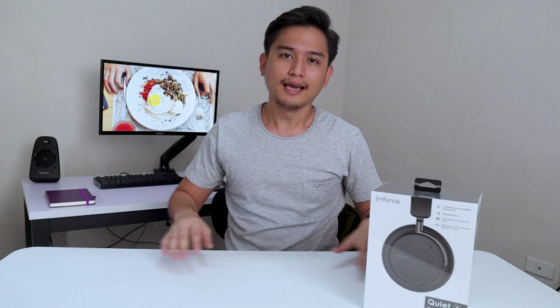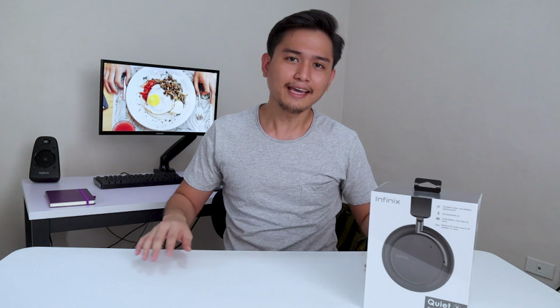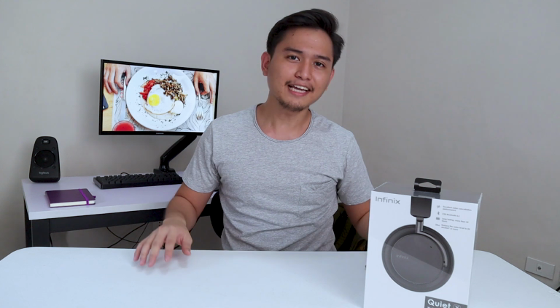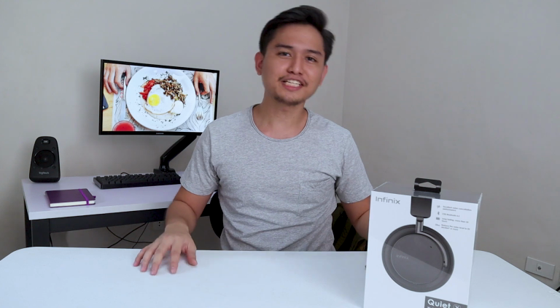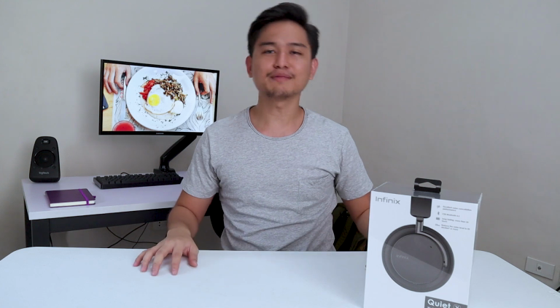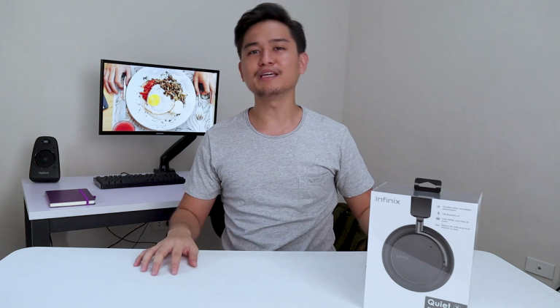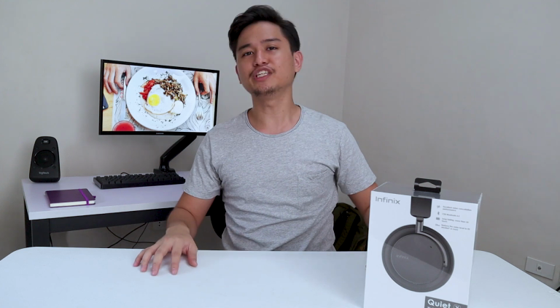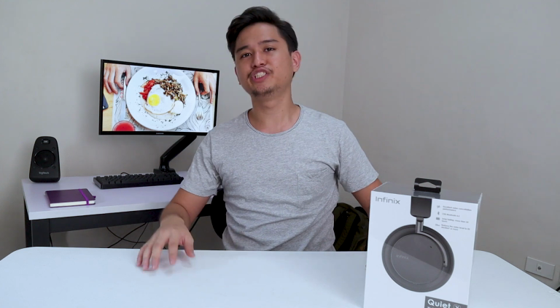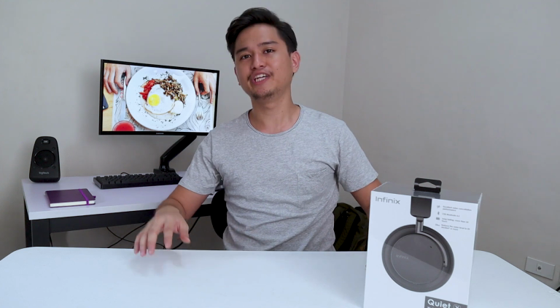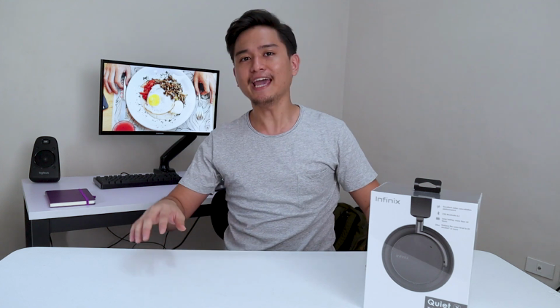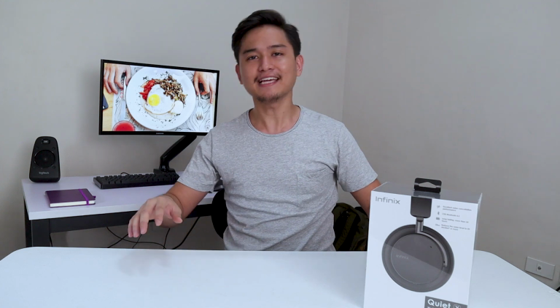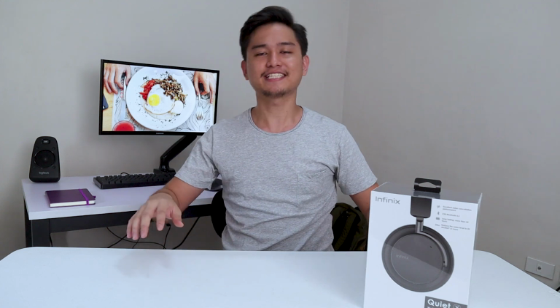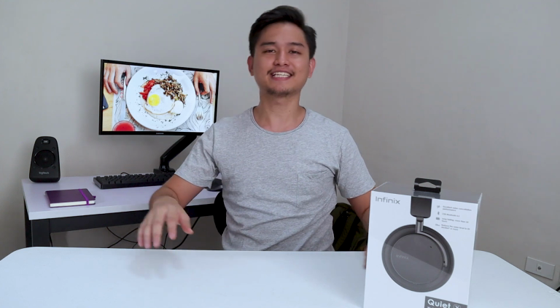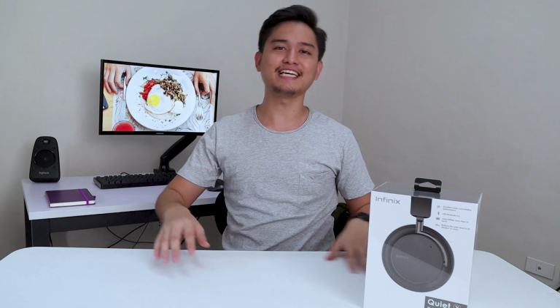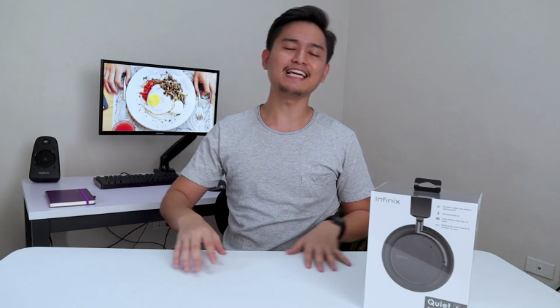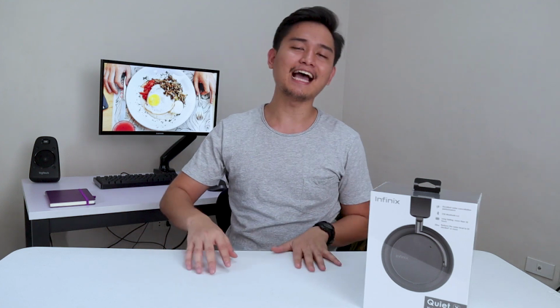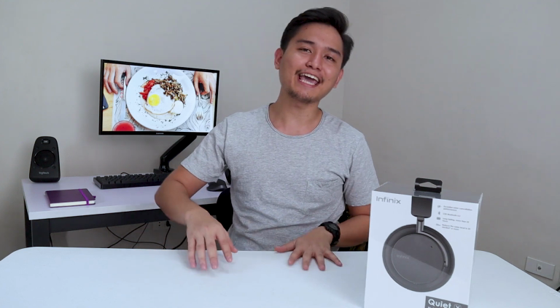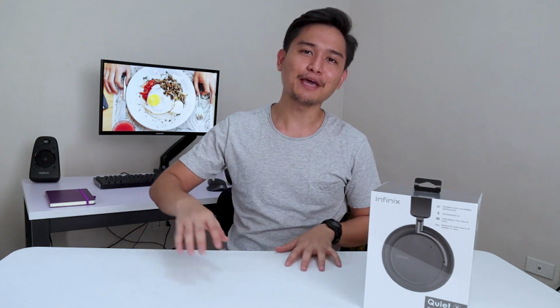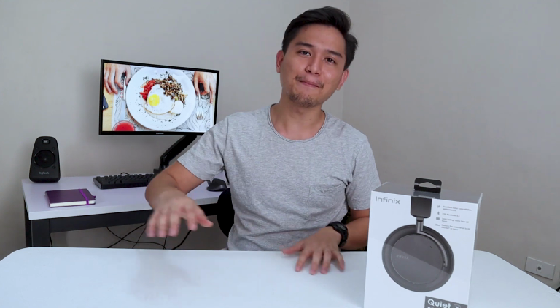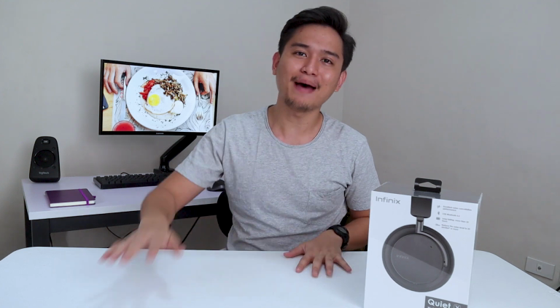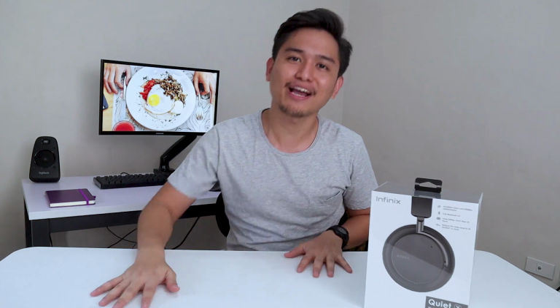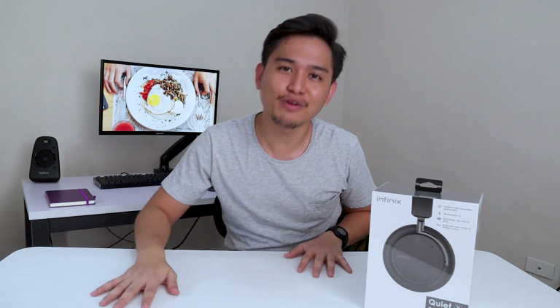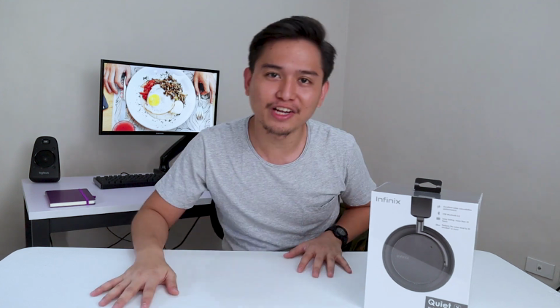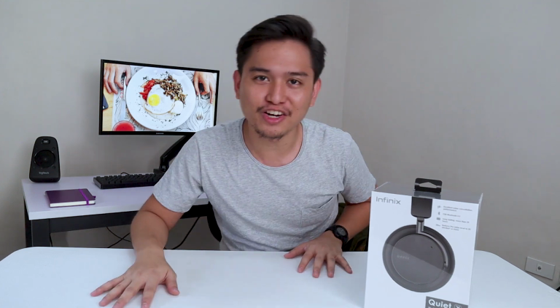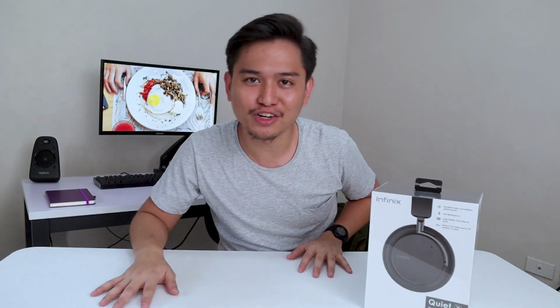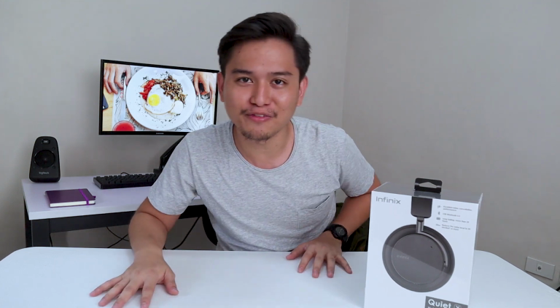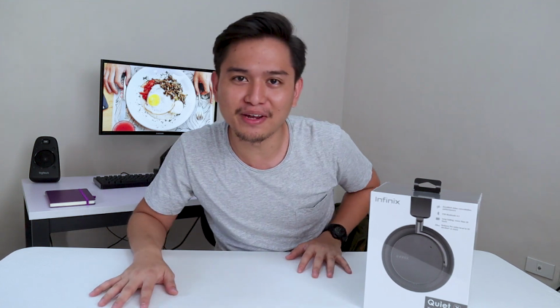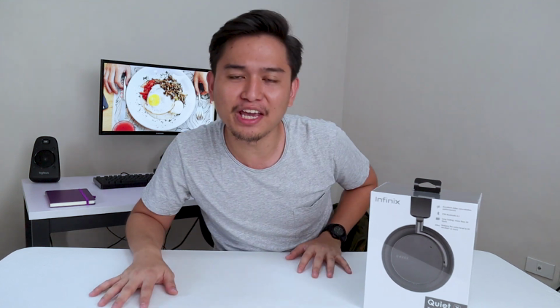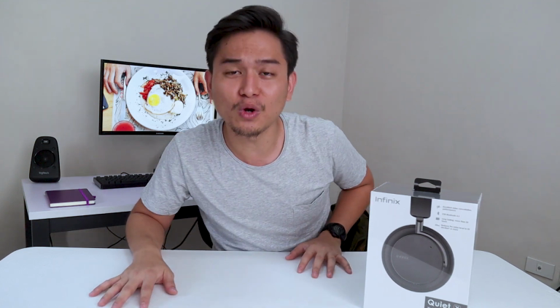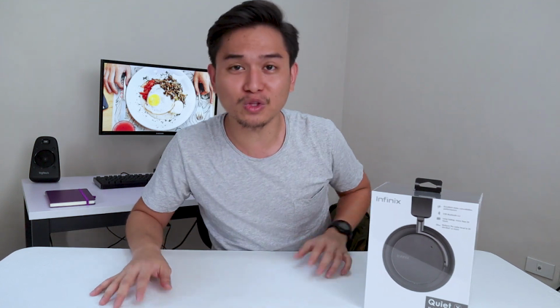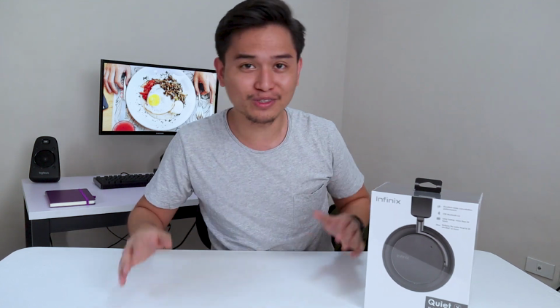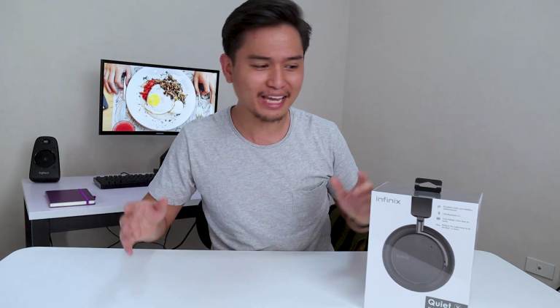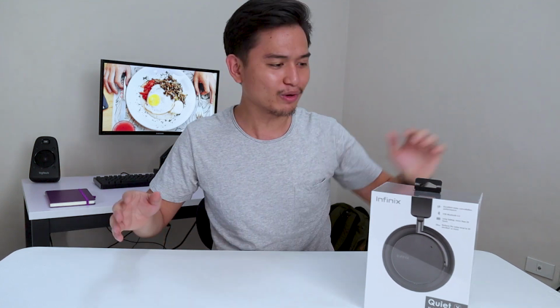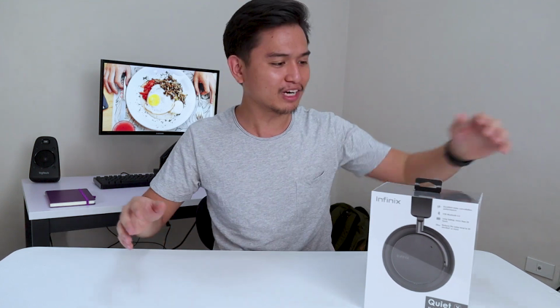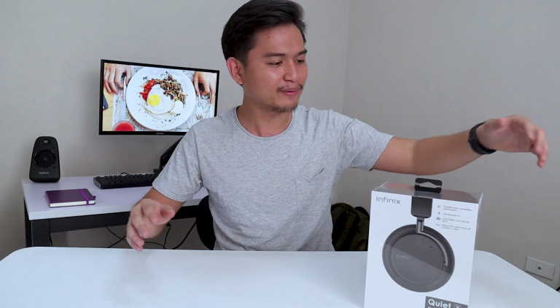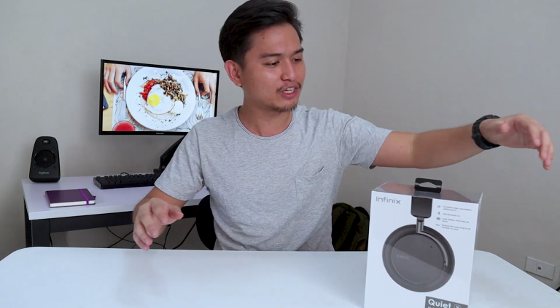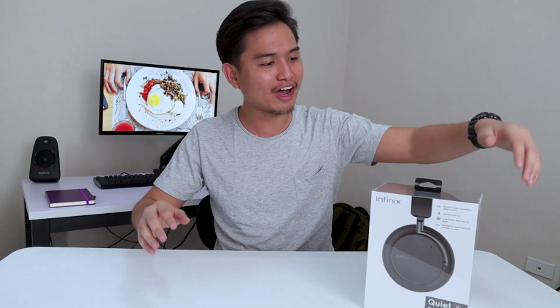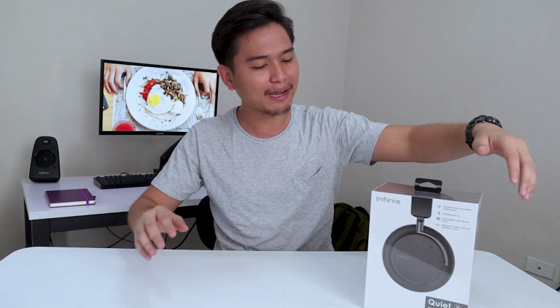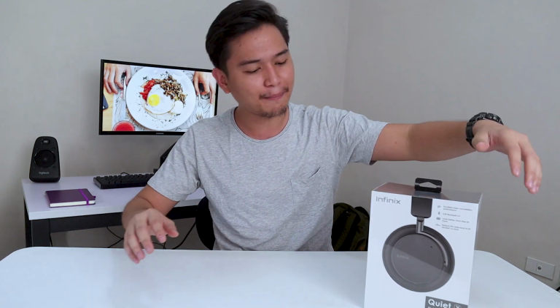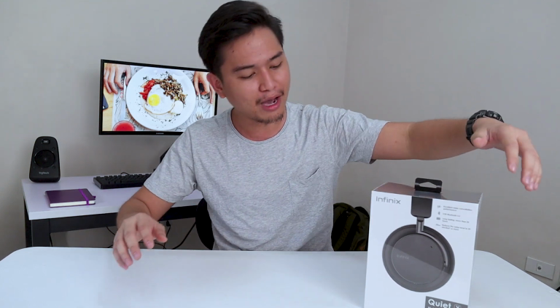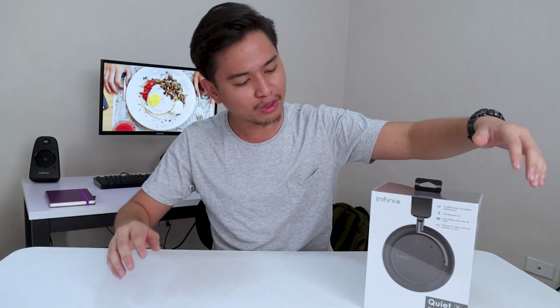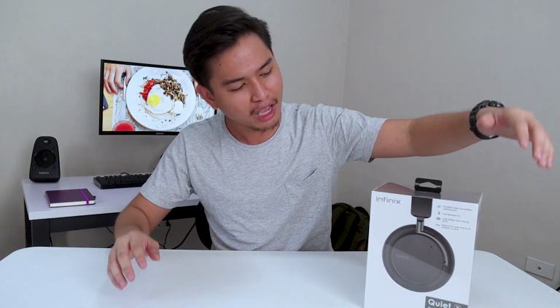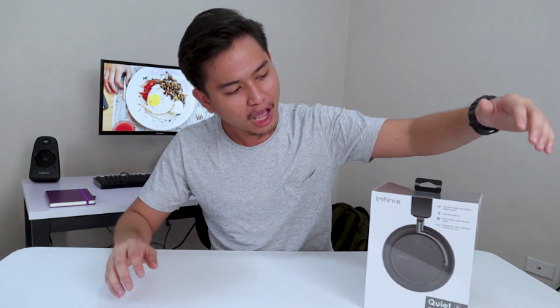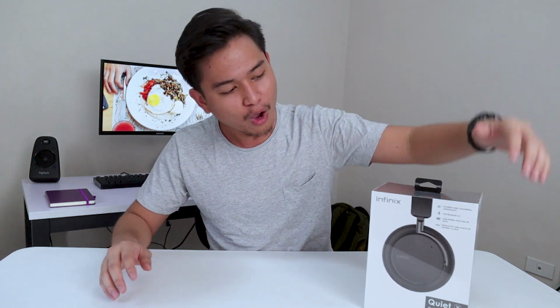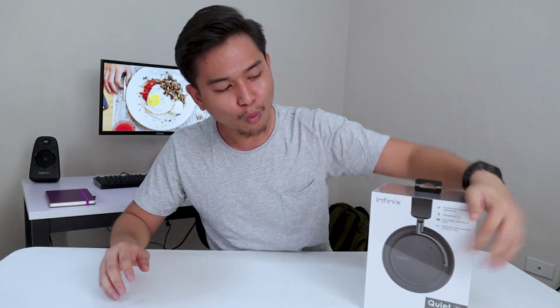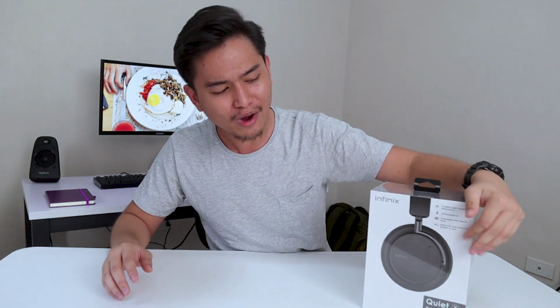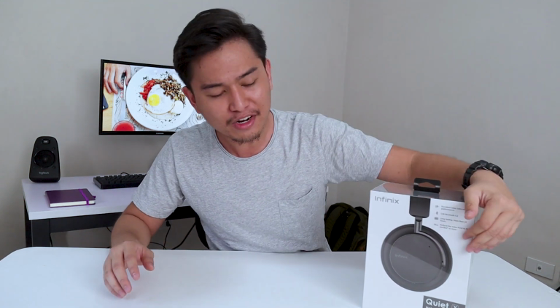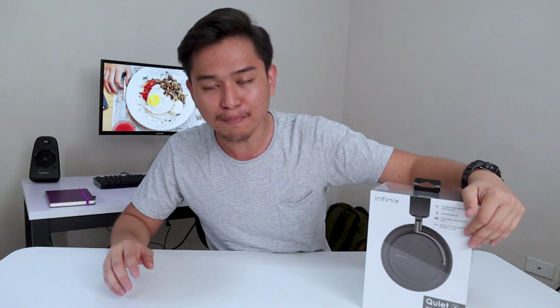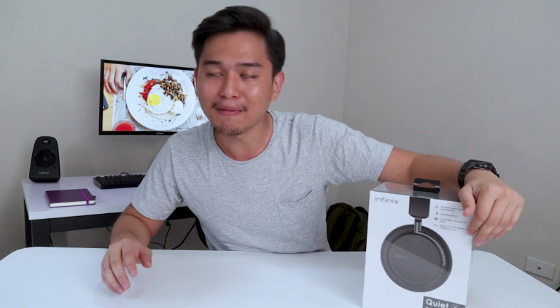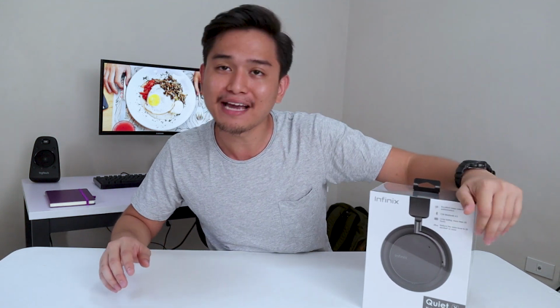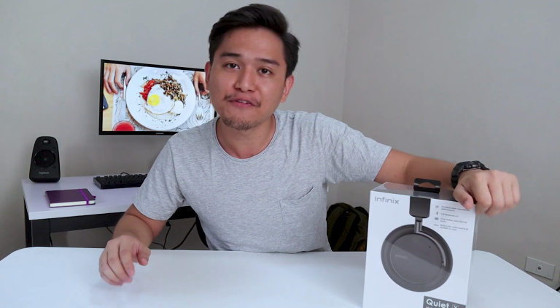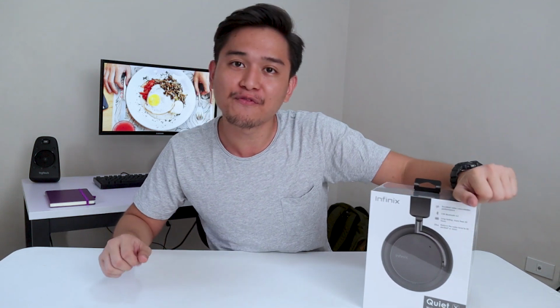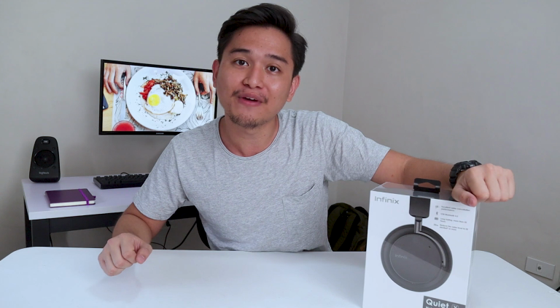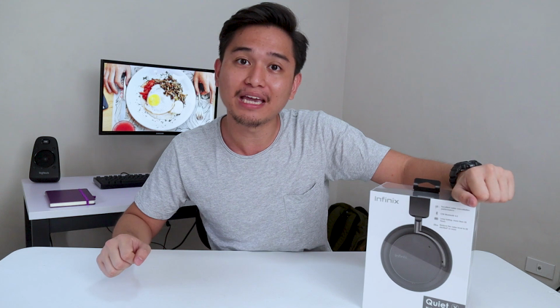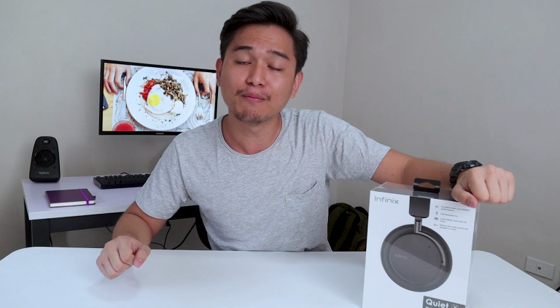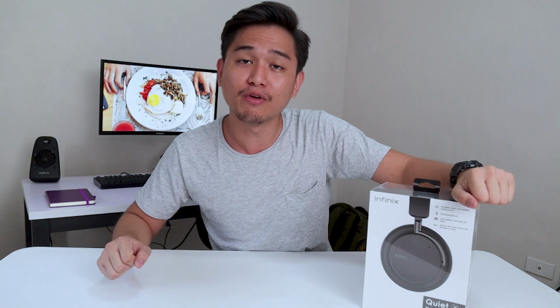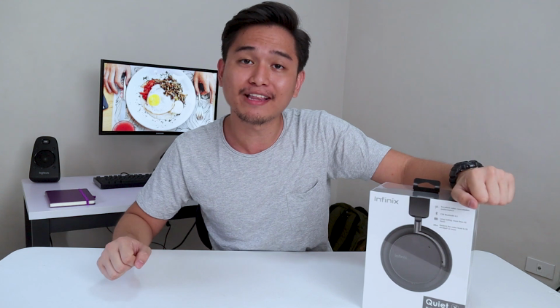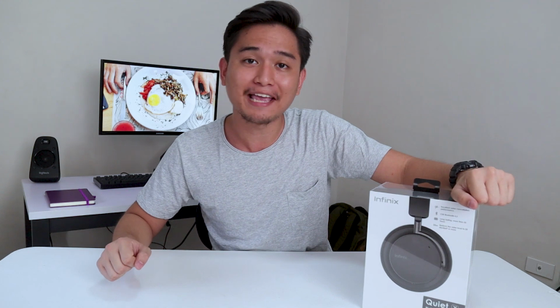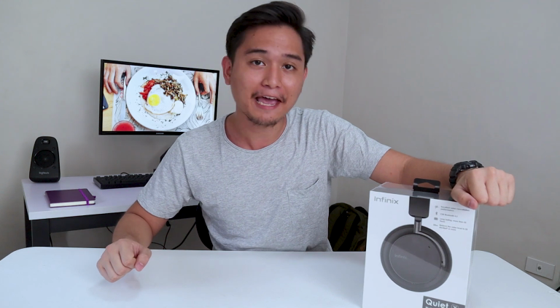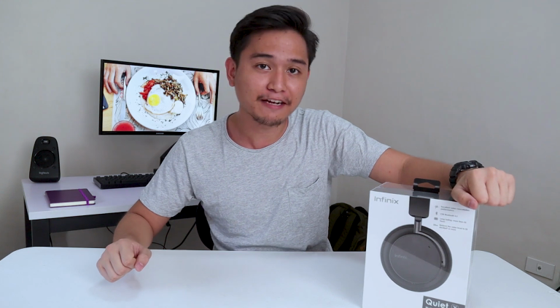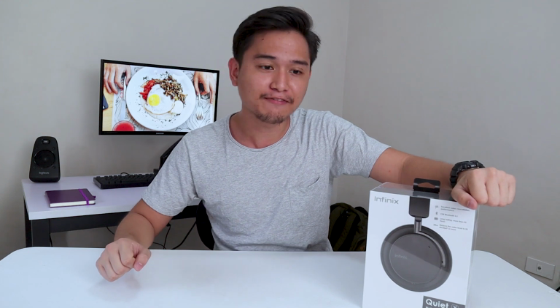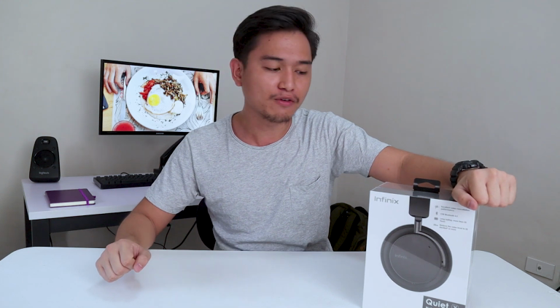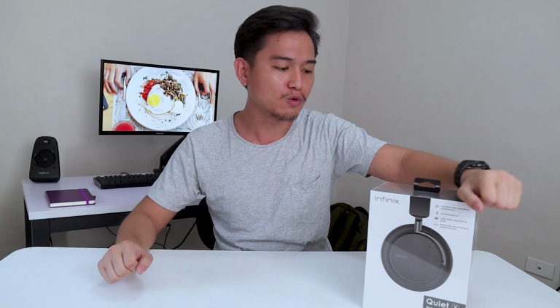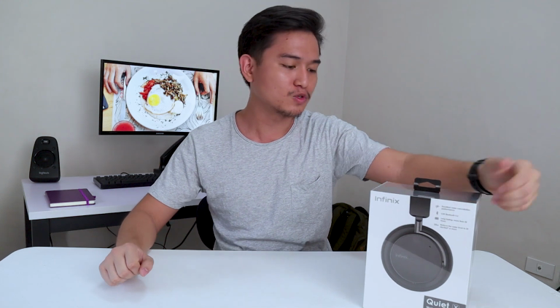Hey guys, it's me JC. I am back with another video. Today we're going to be talking about one of my favorite headphones.